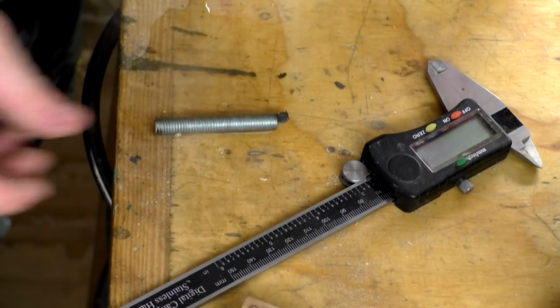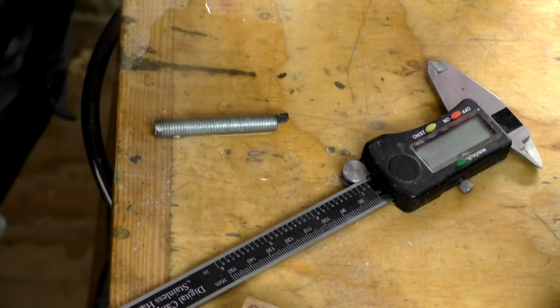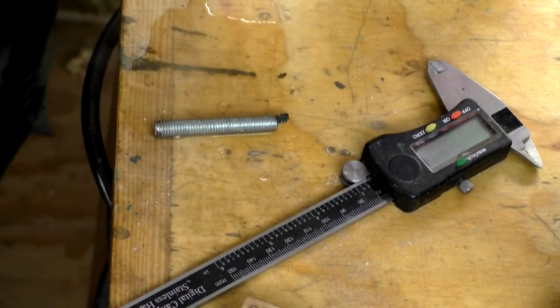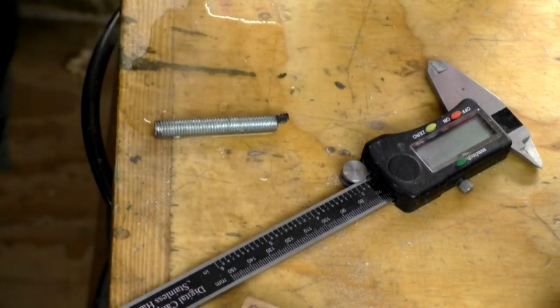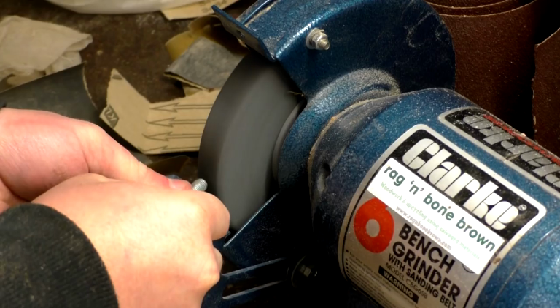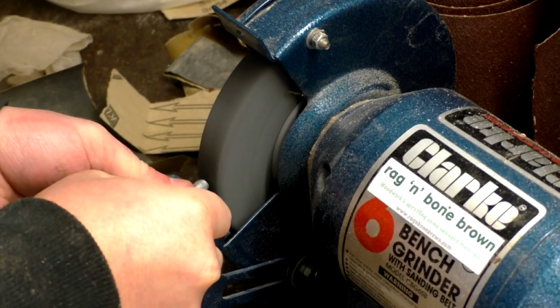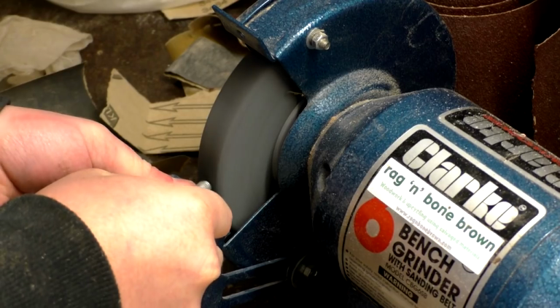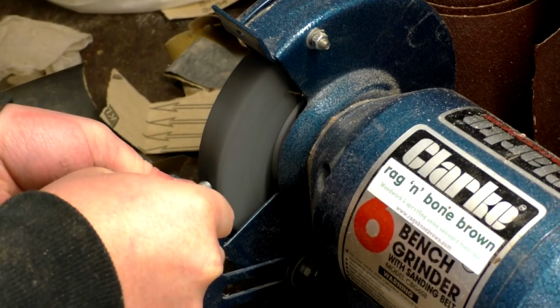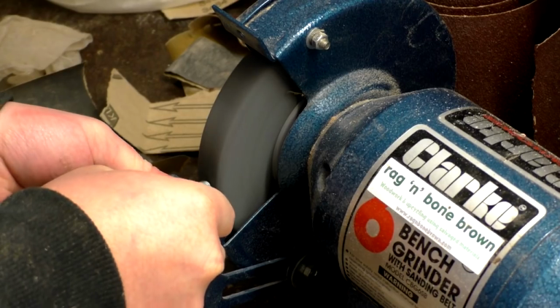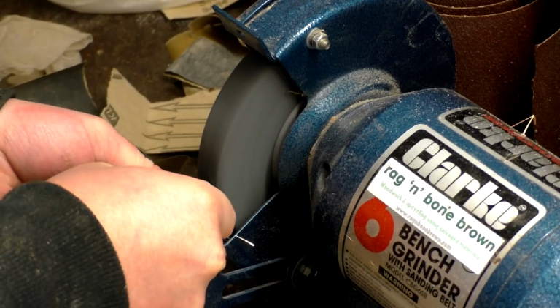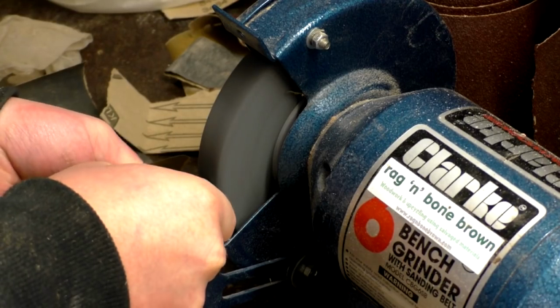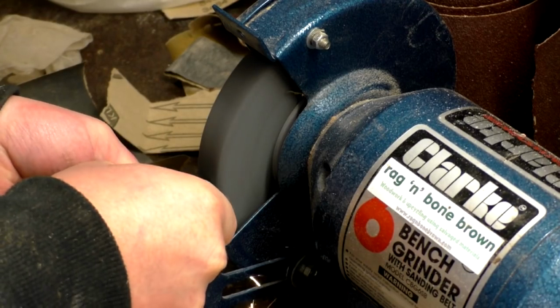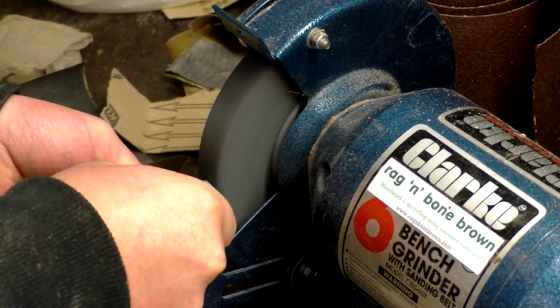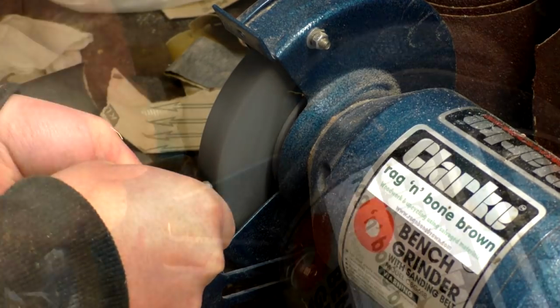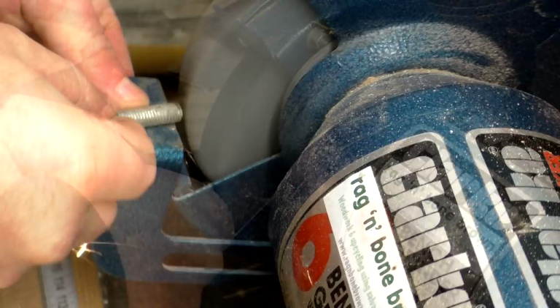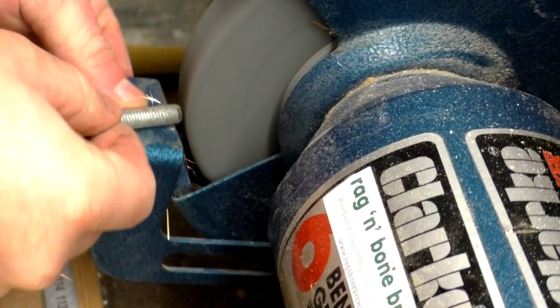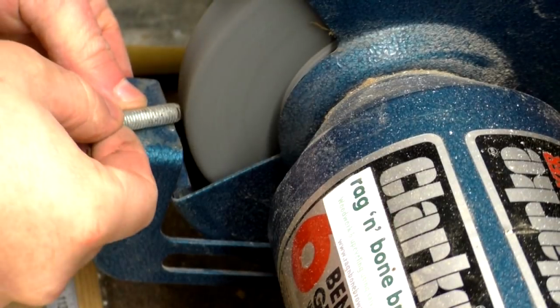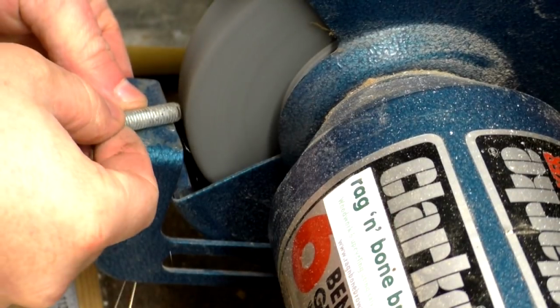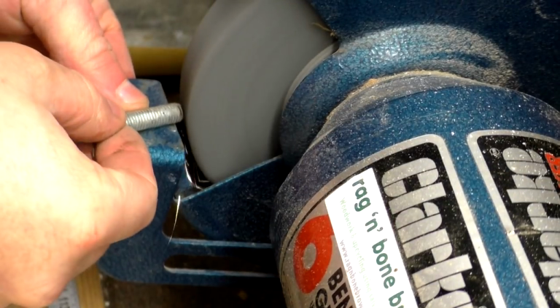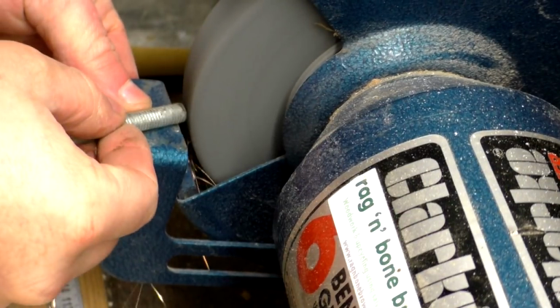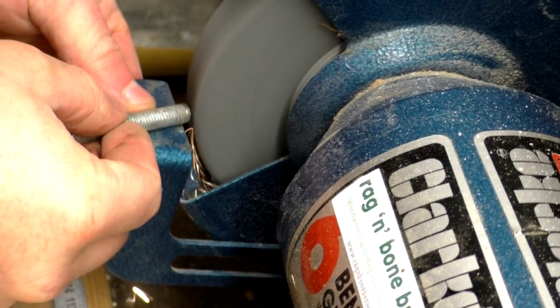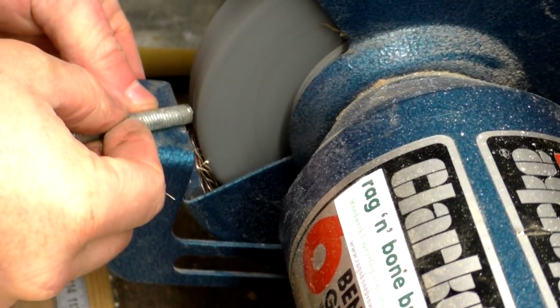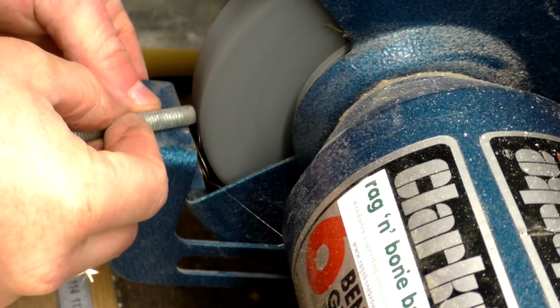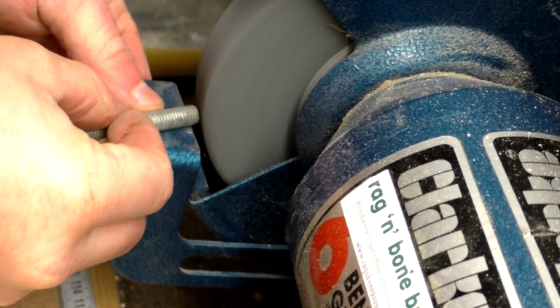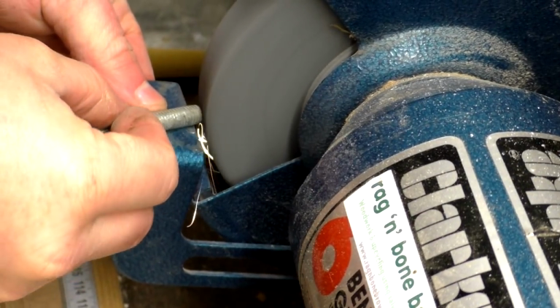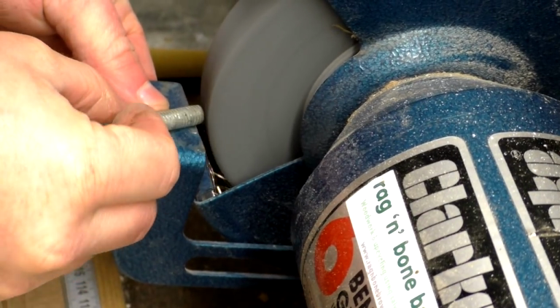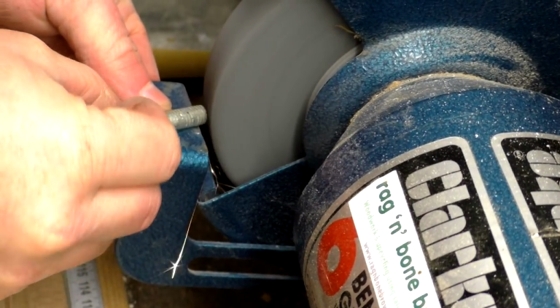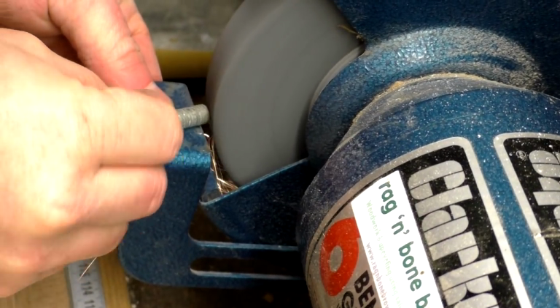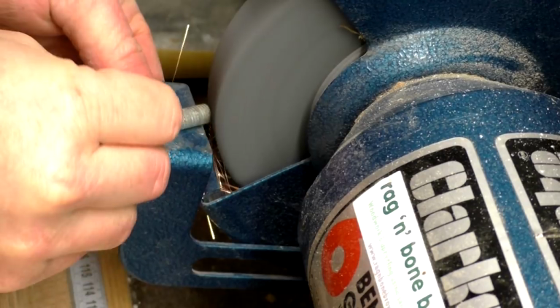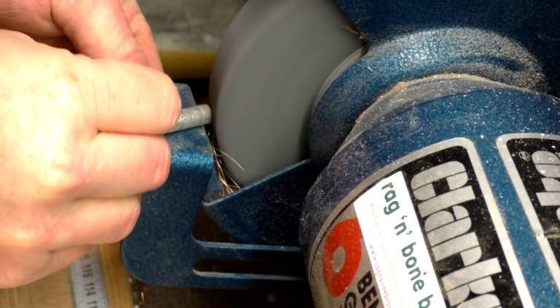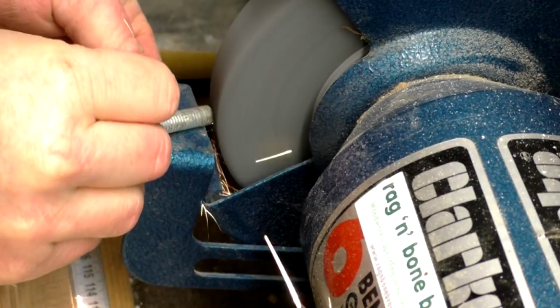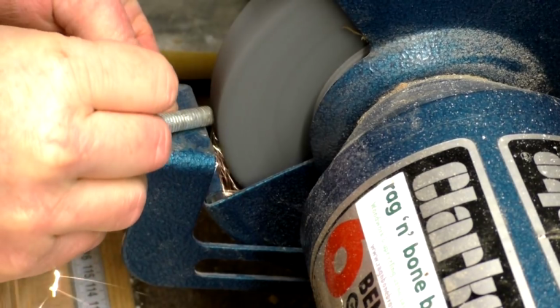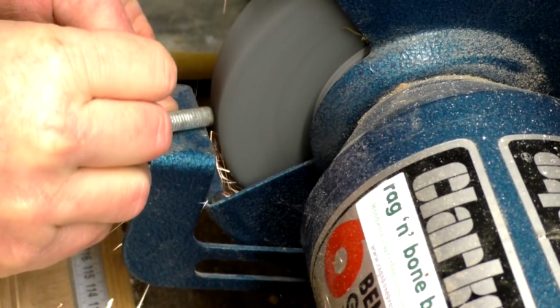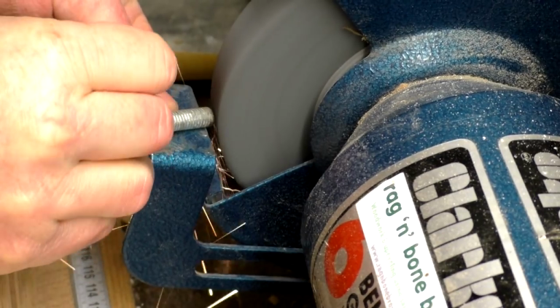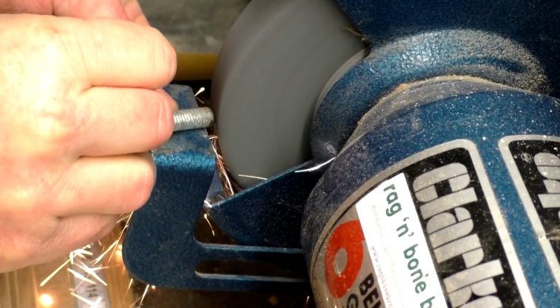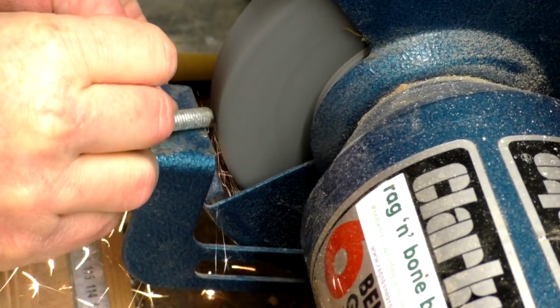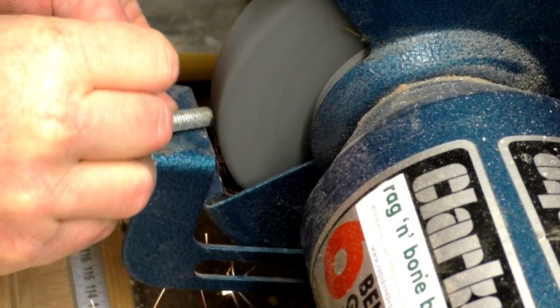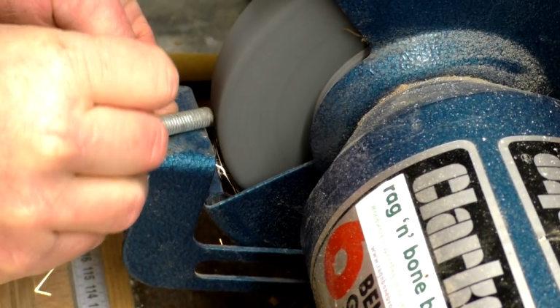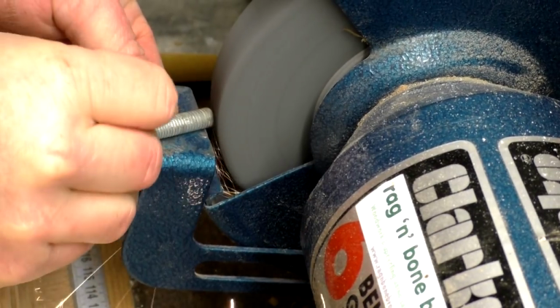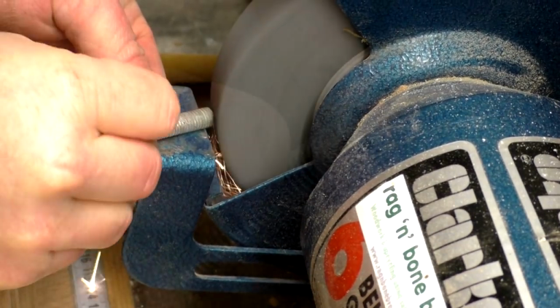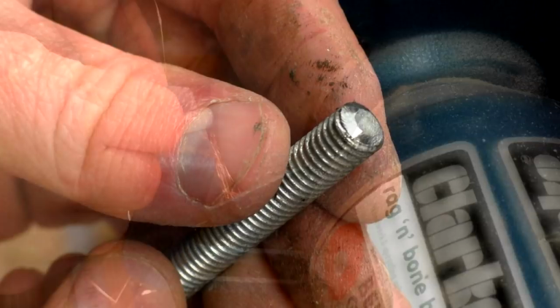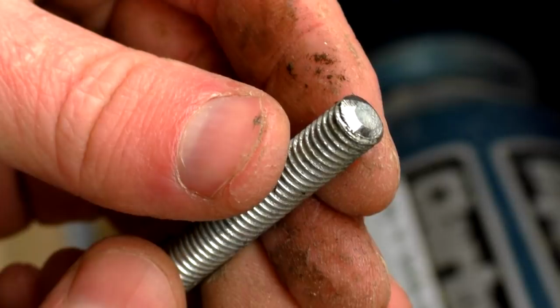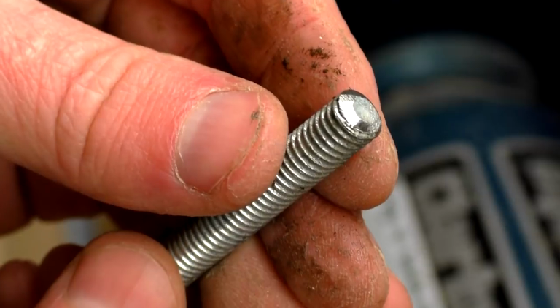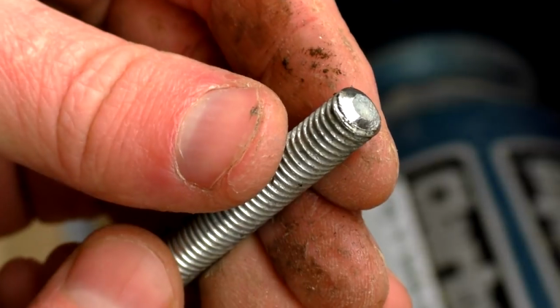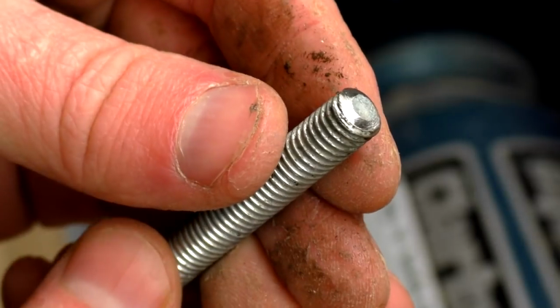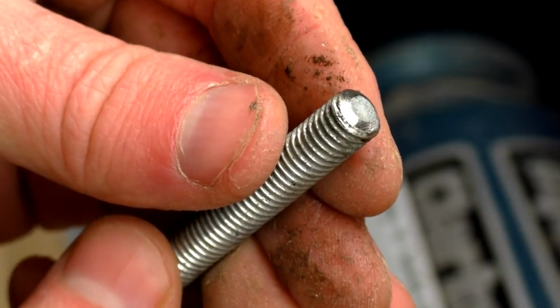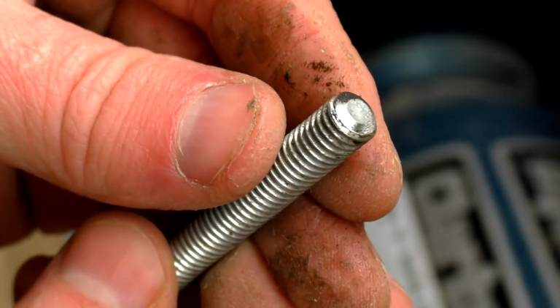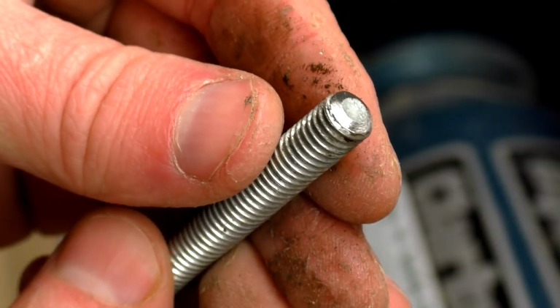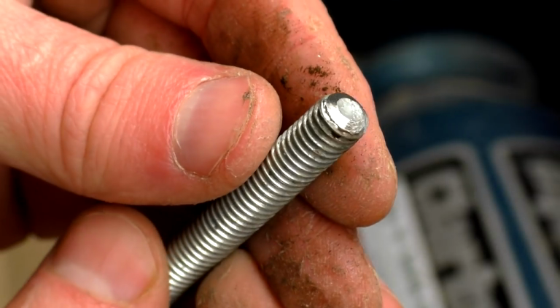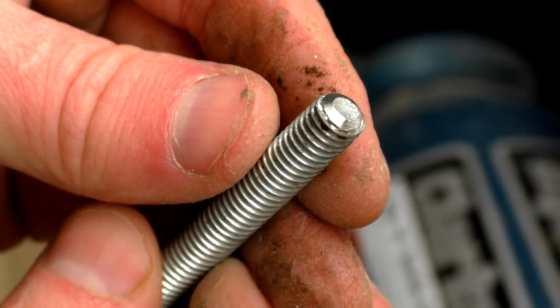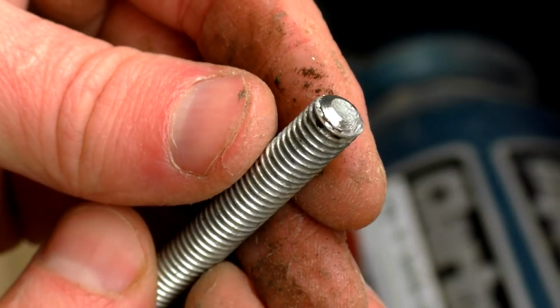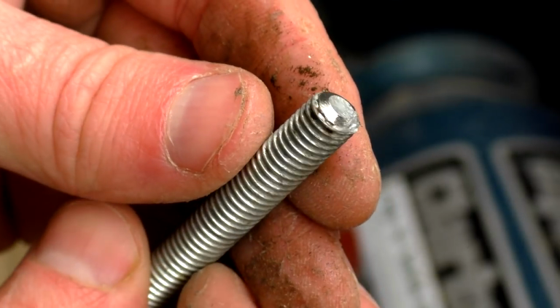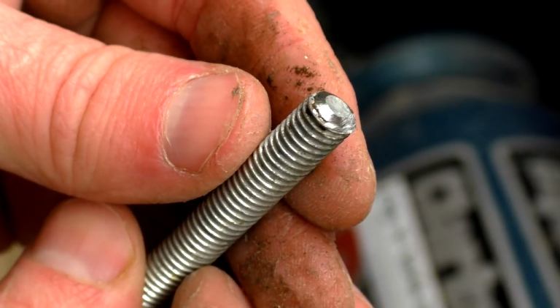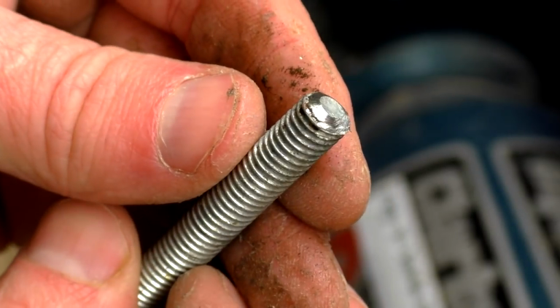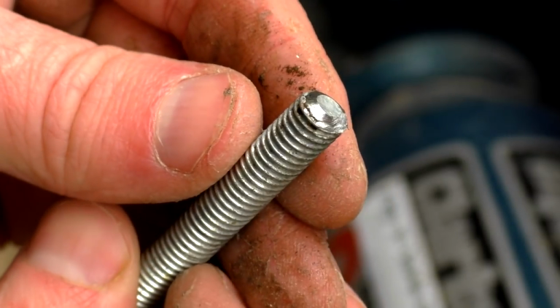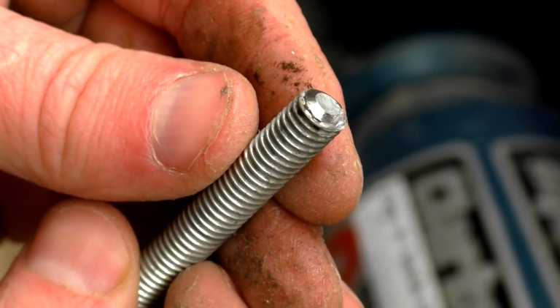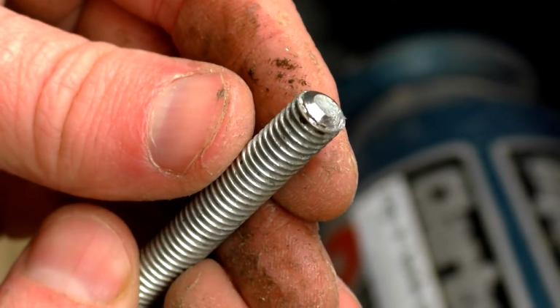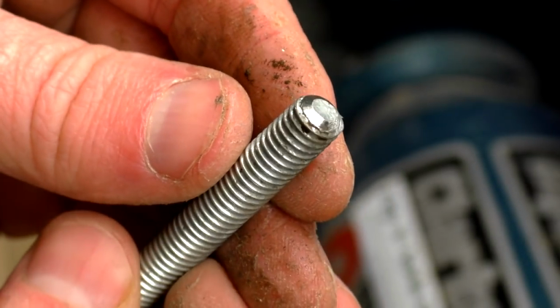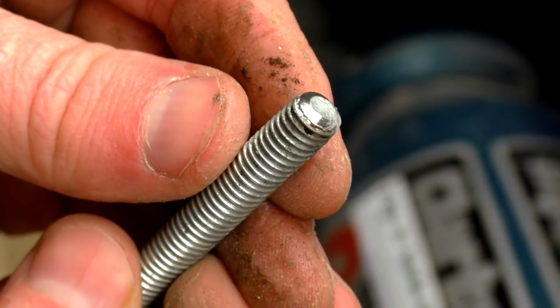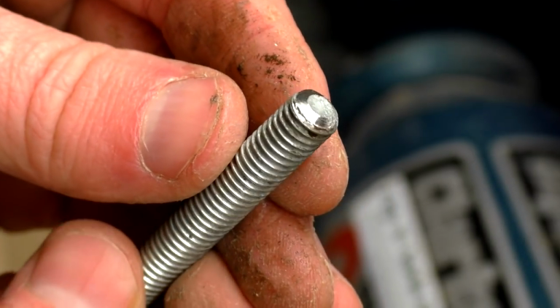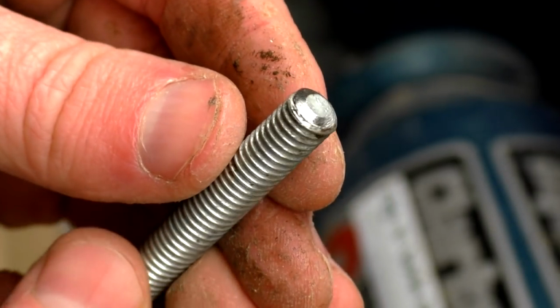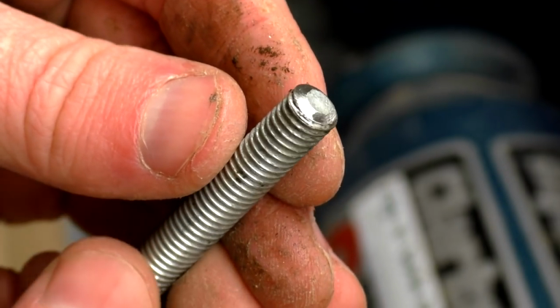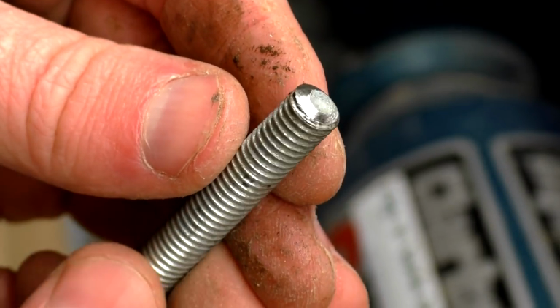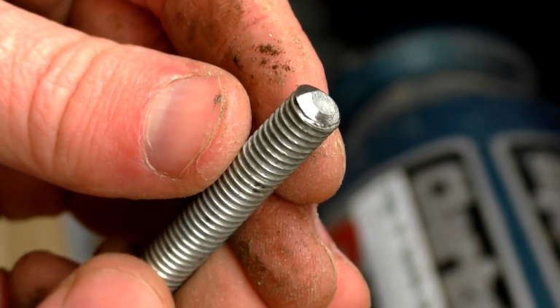I rounded over each end of the short piece of rod on my bench grinder to remove the burrs. This made the wingnut screw on really easily.